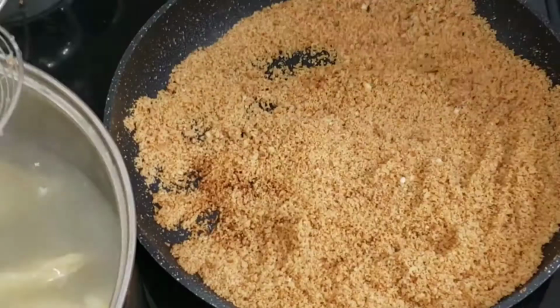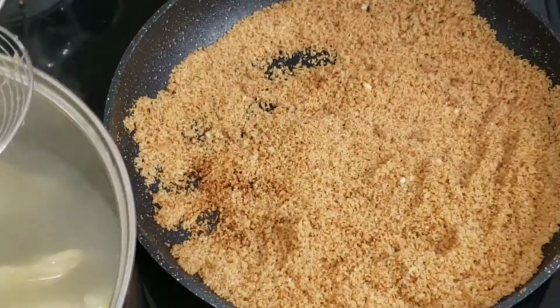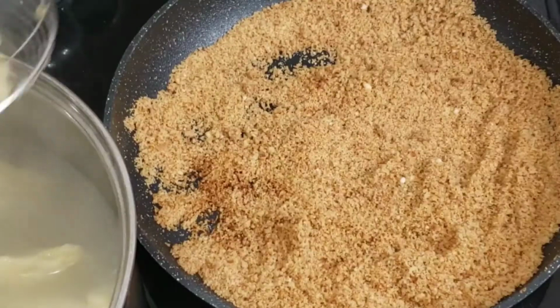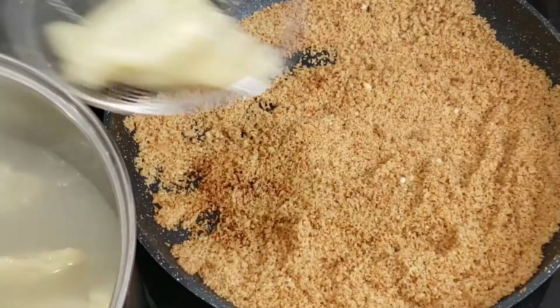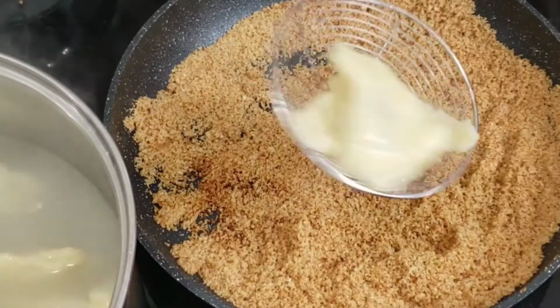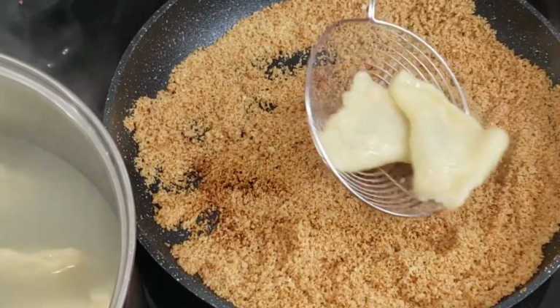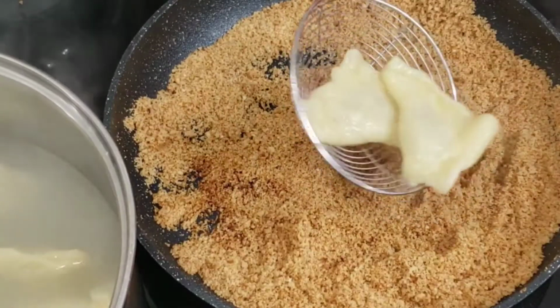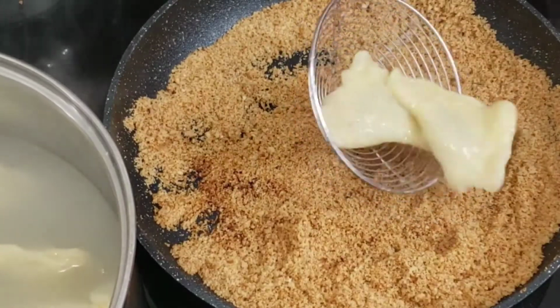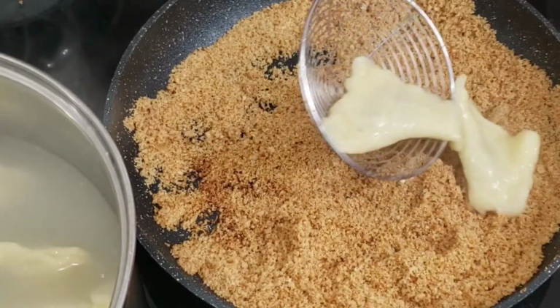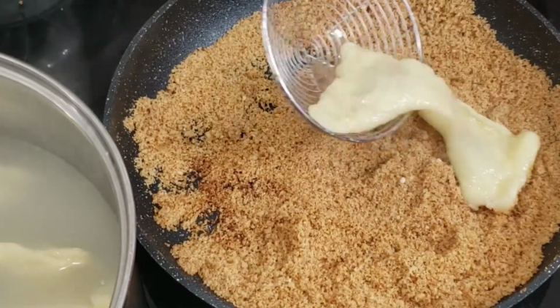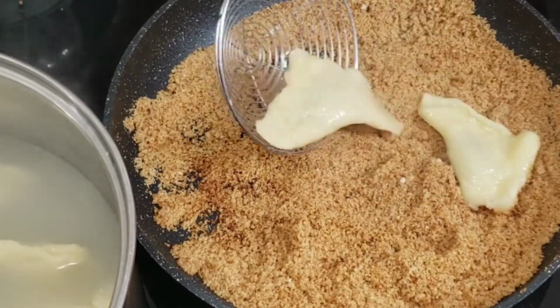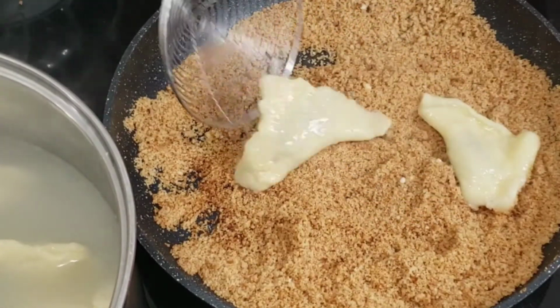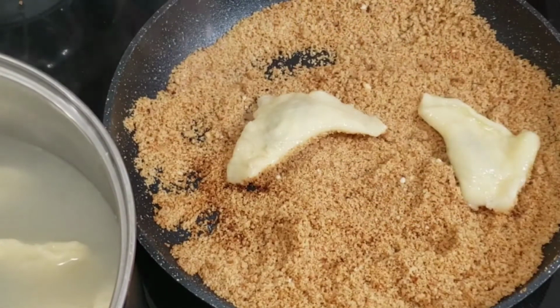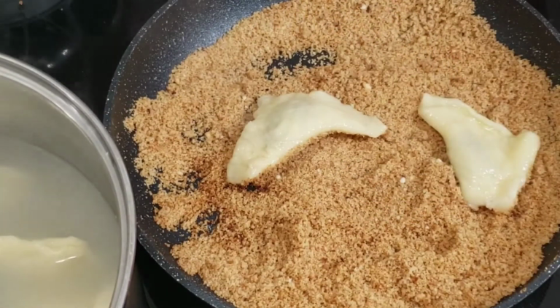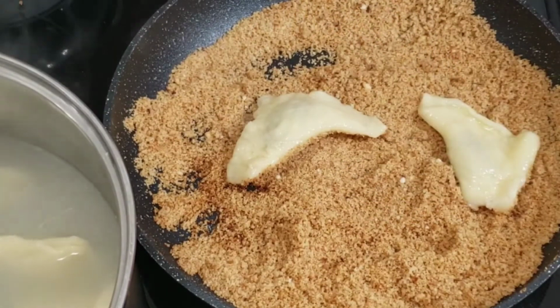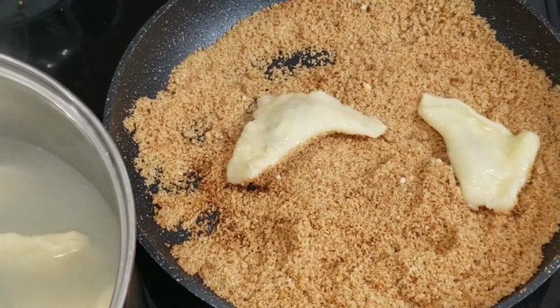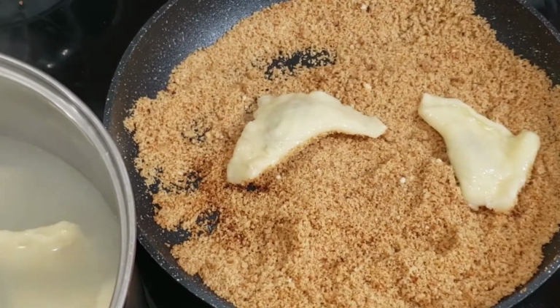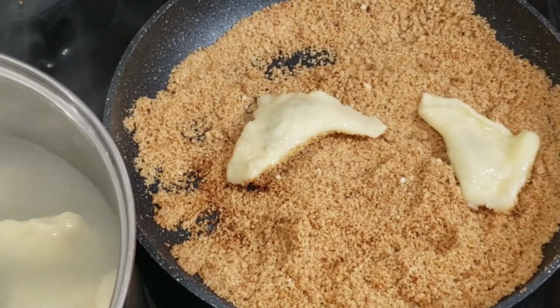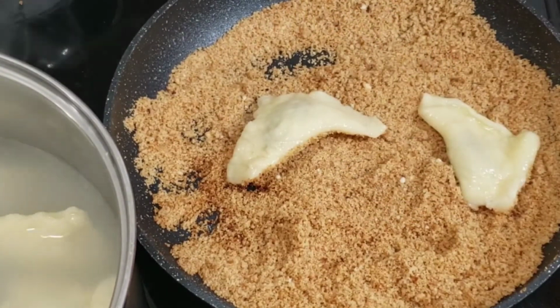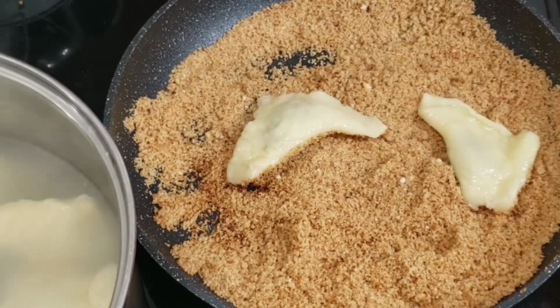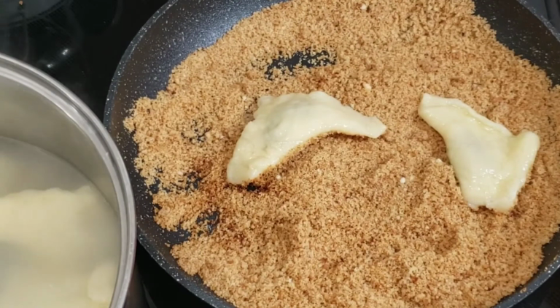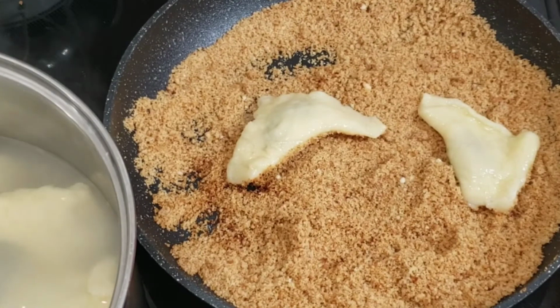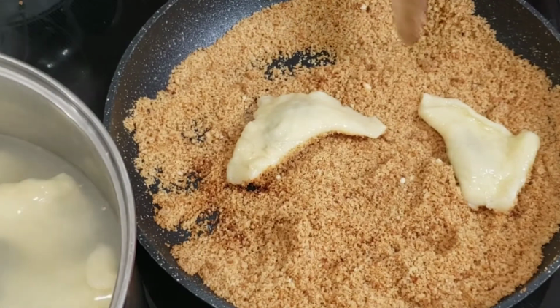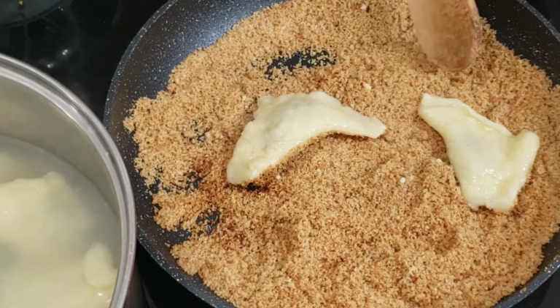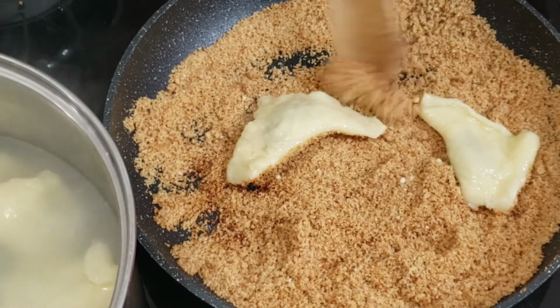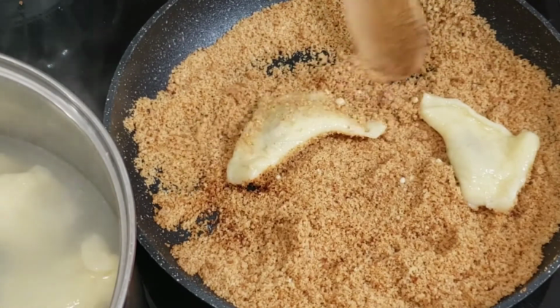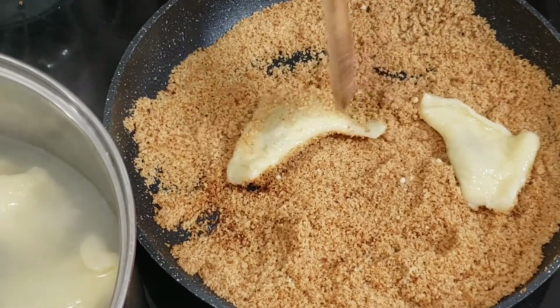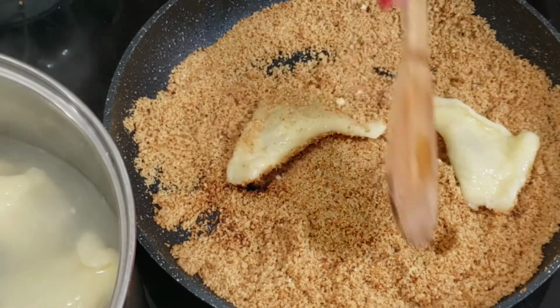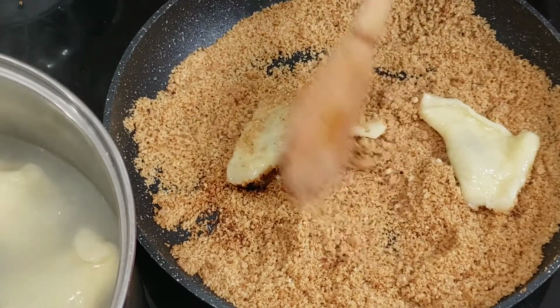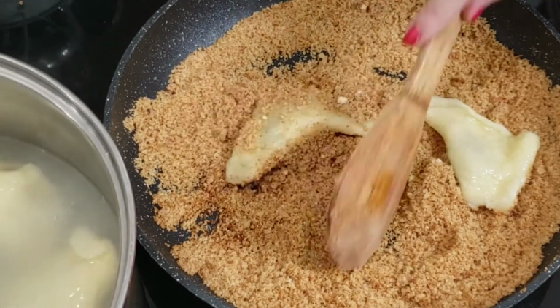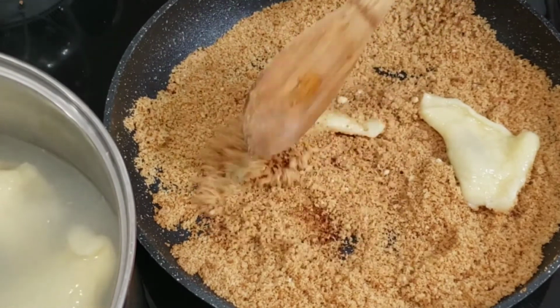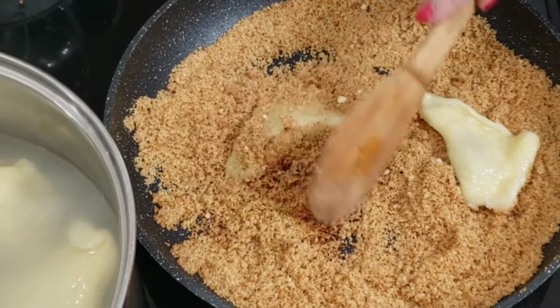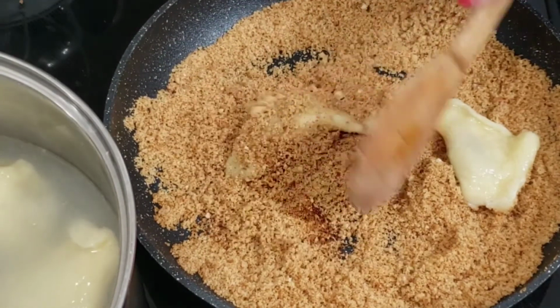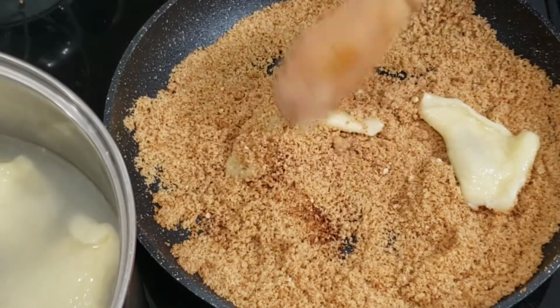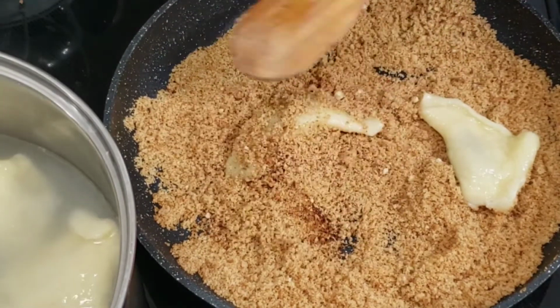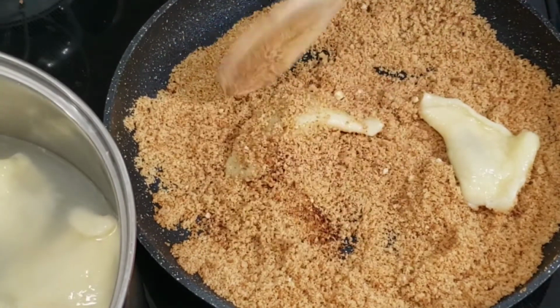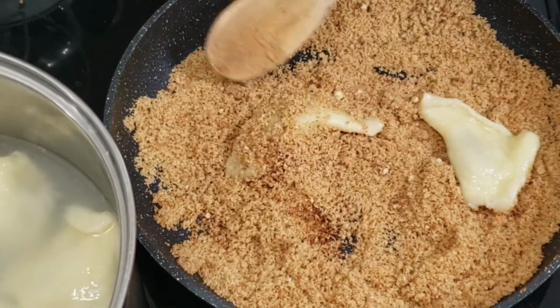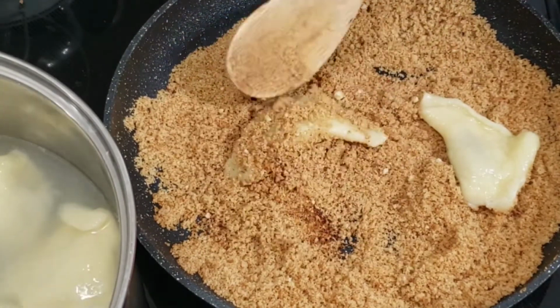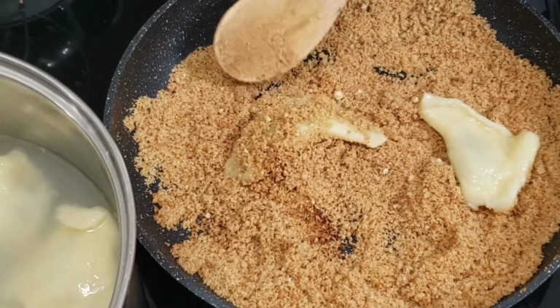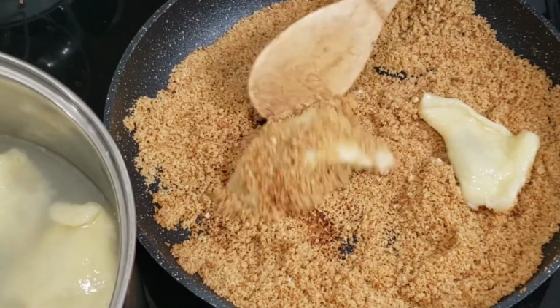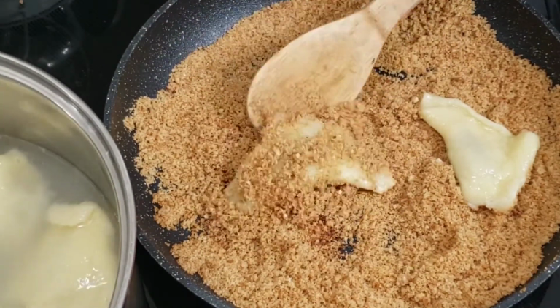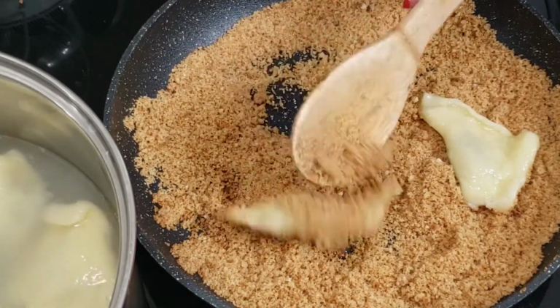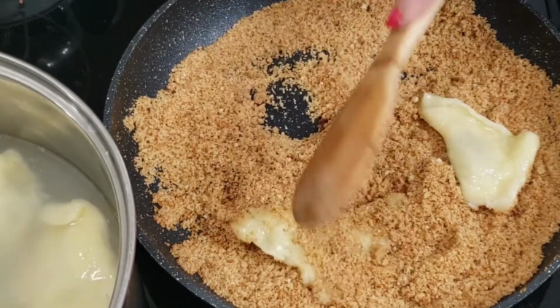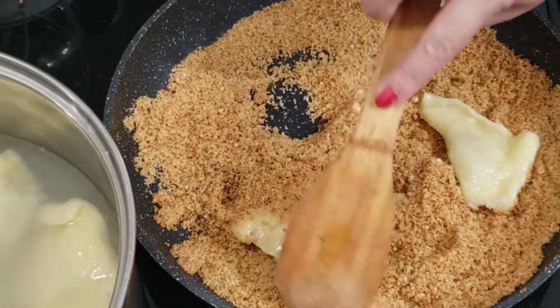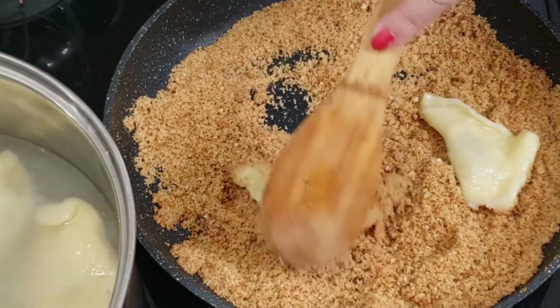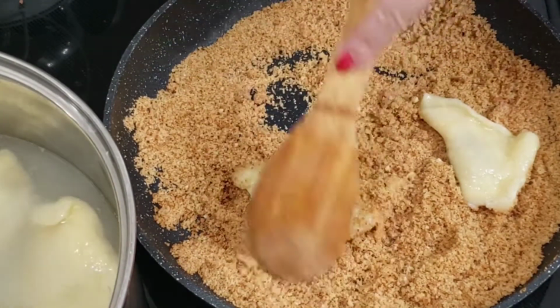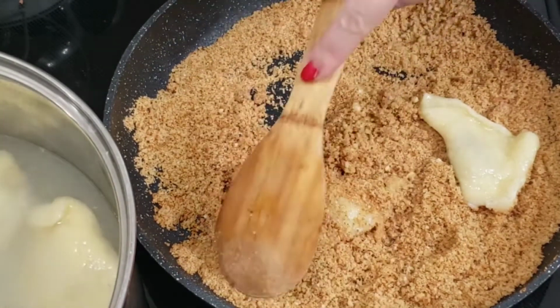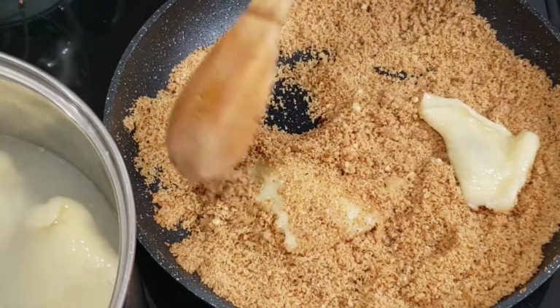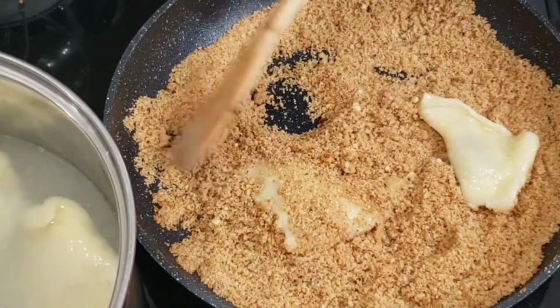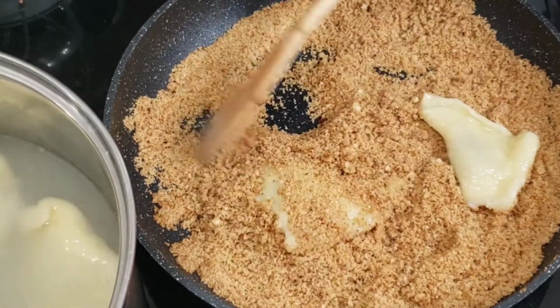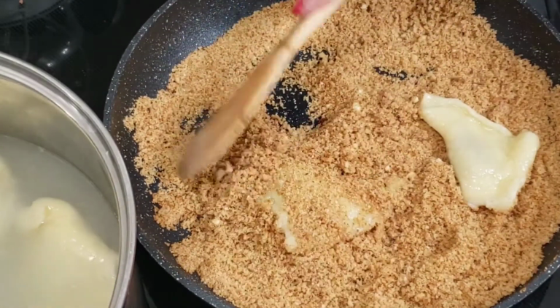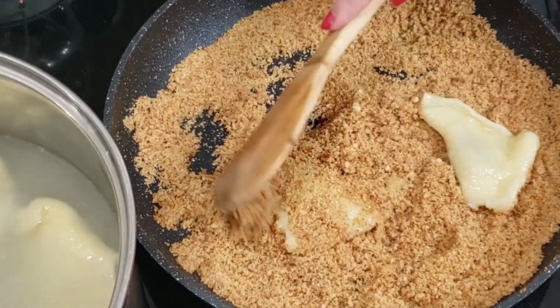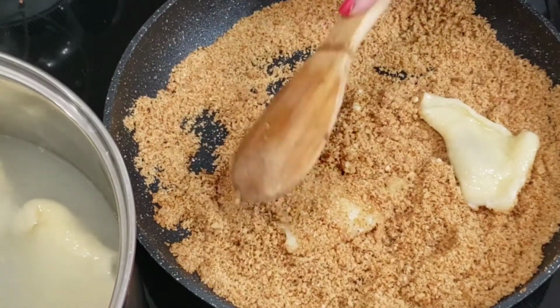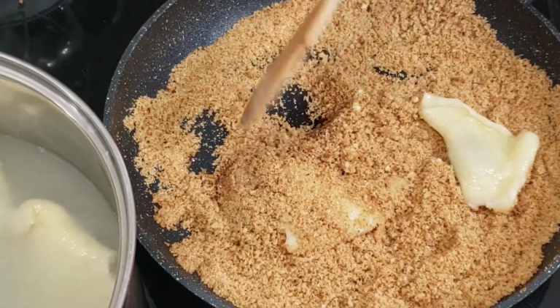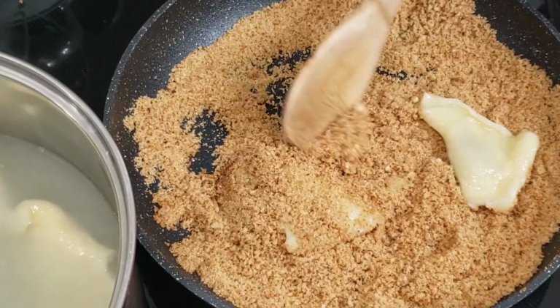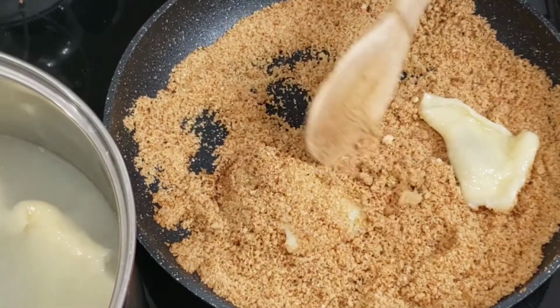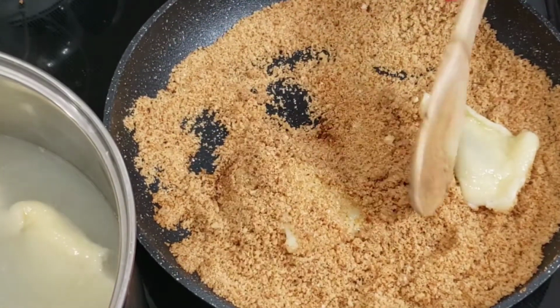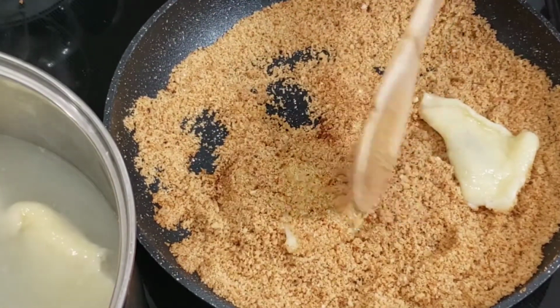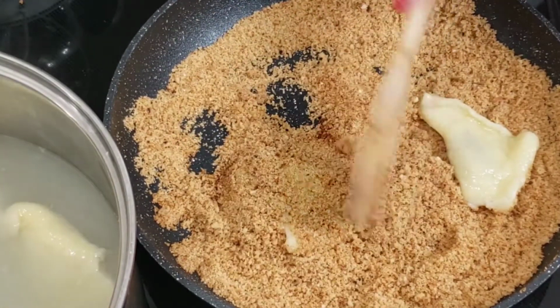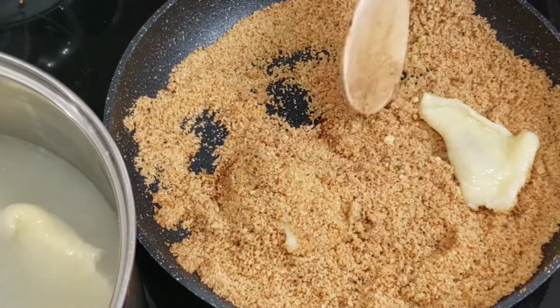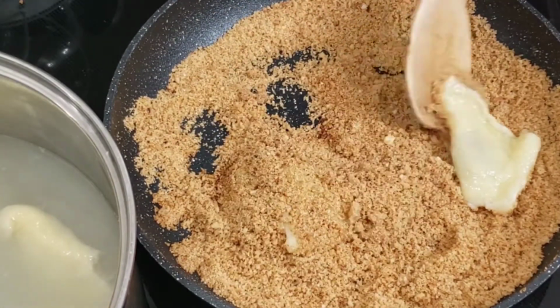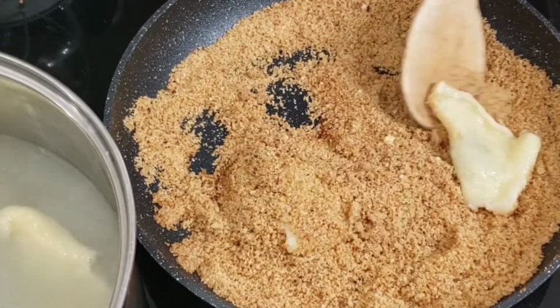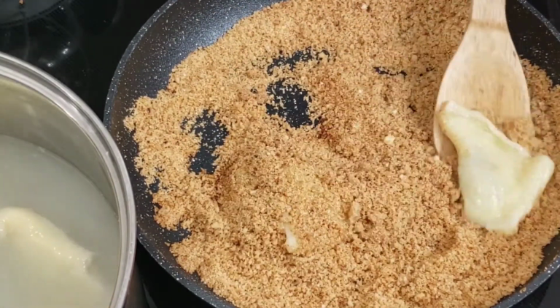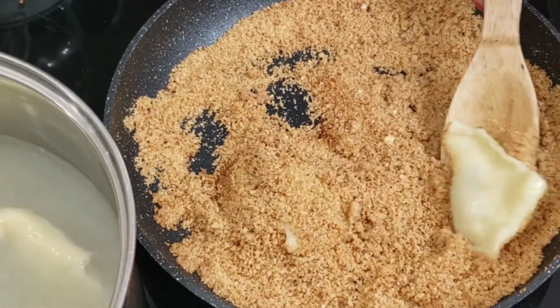Roll your cooked hot dumplings in the warm bread crumbs, then set aside. Serve with powdered sugar.